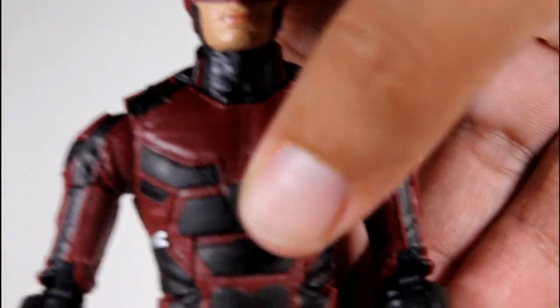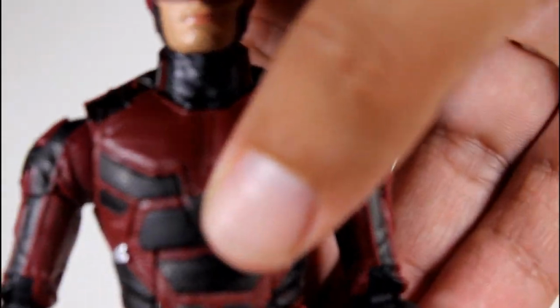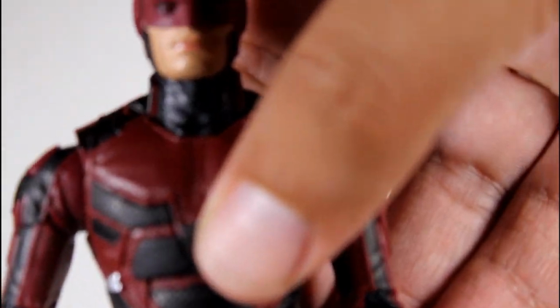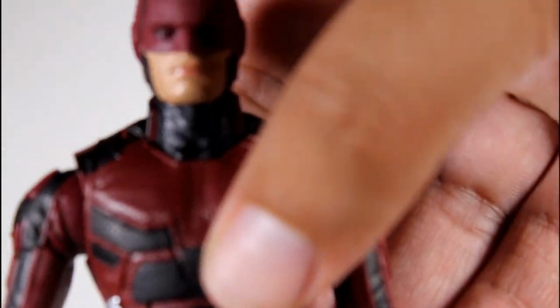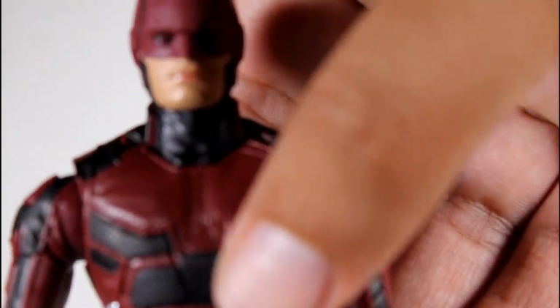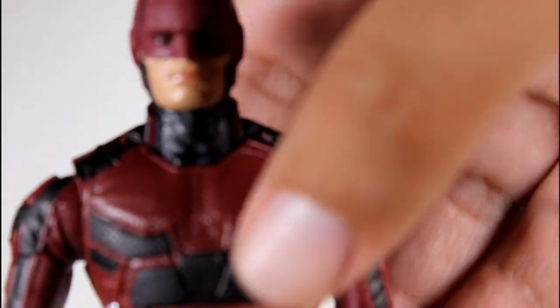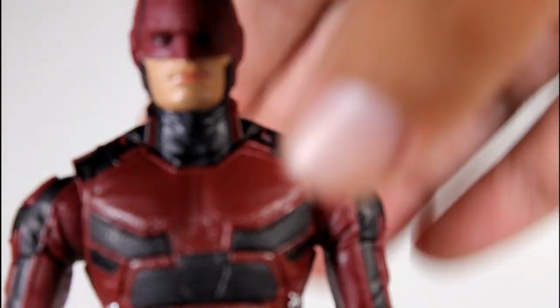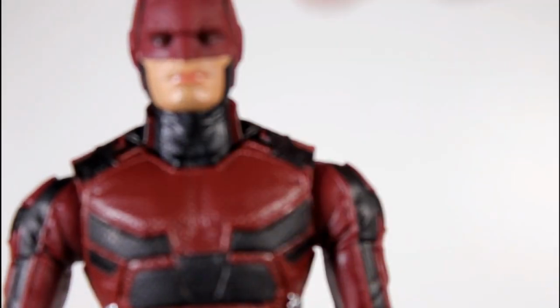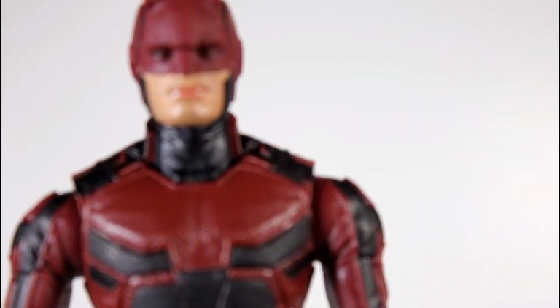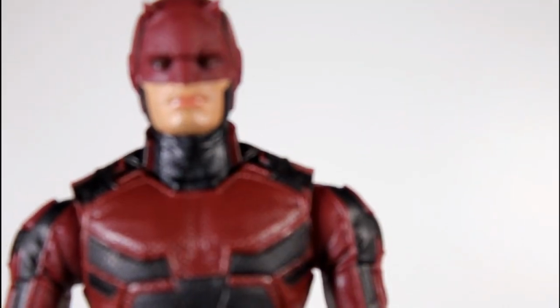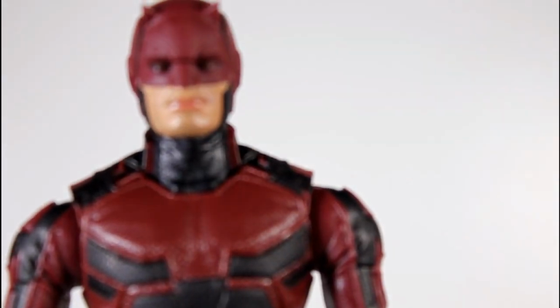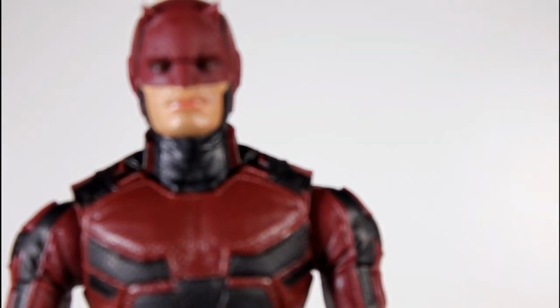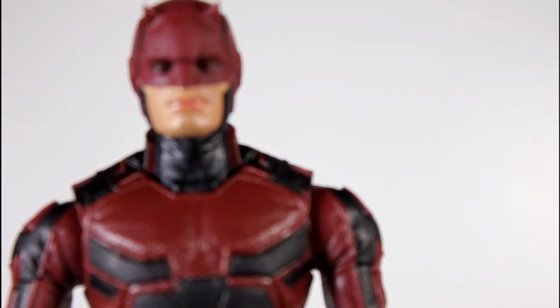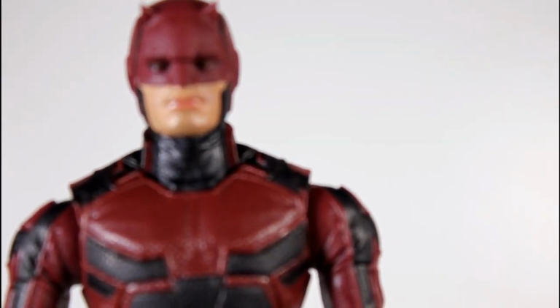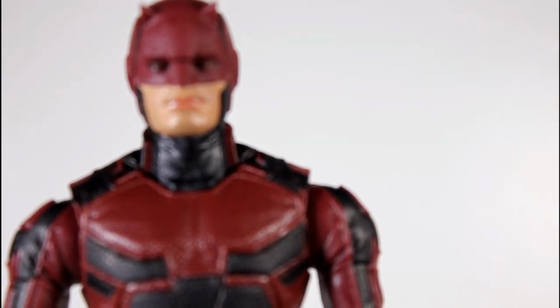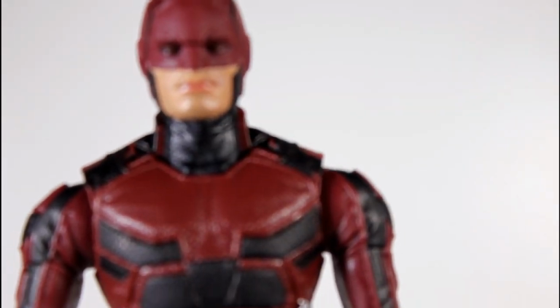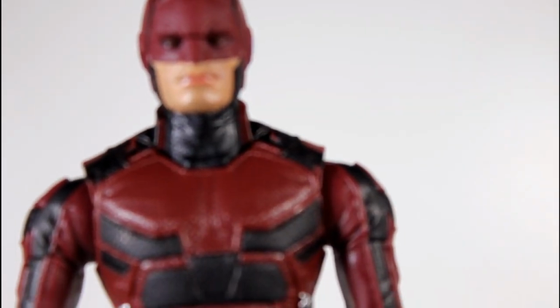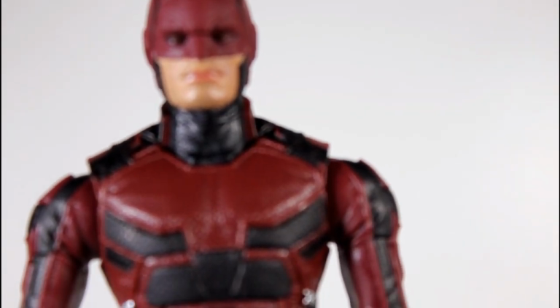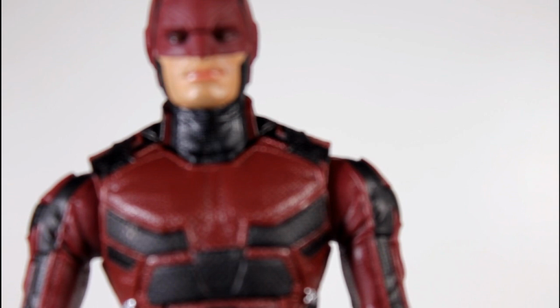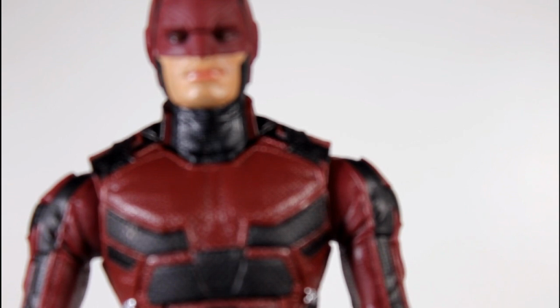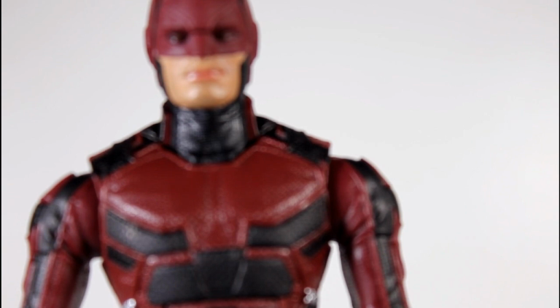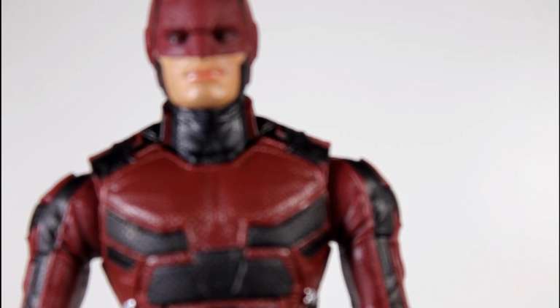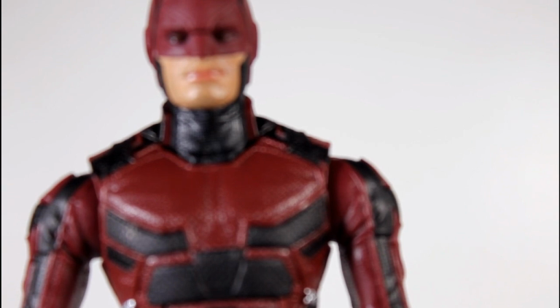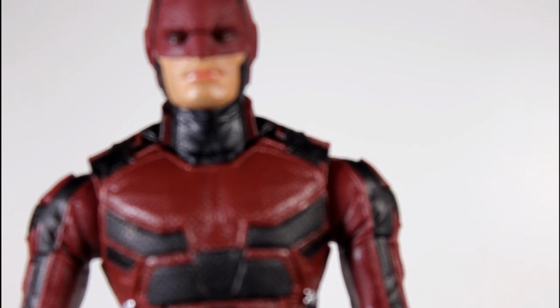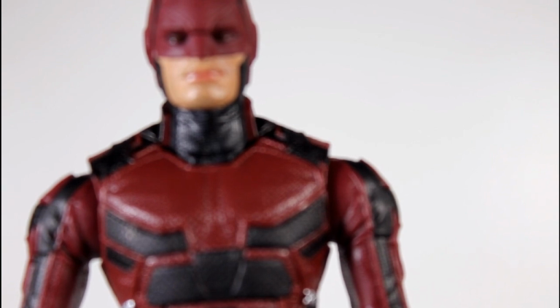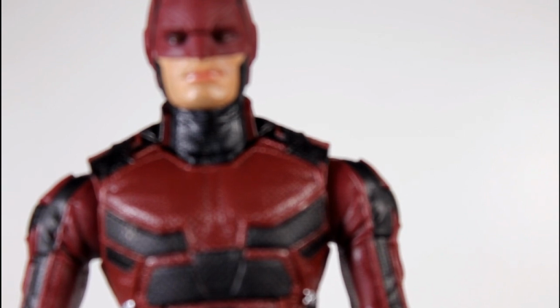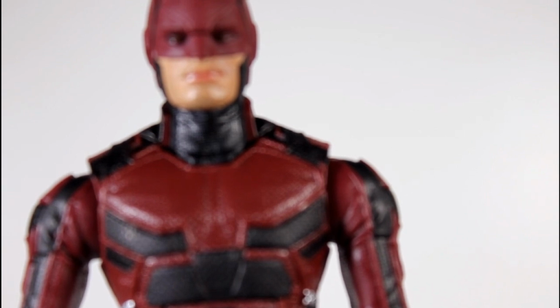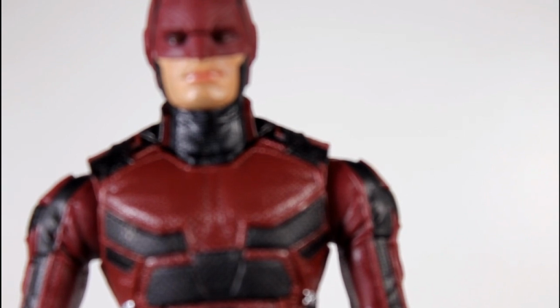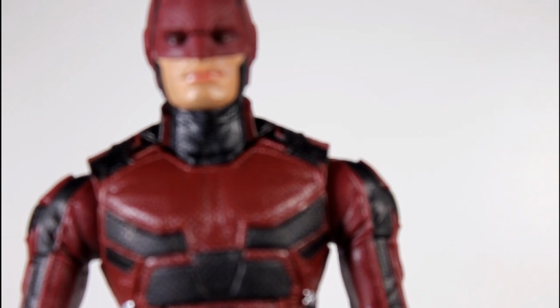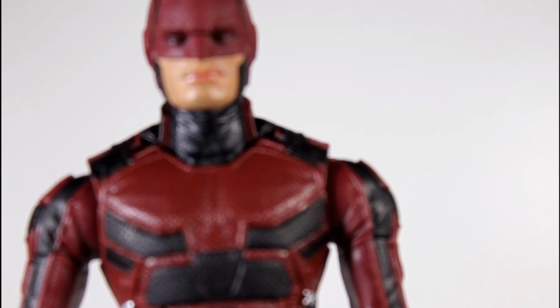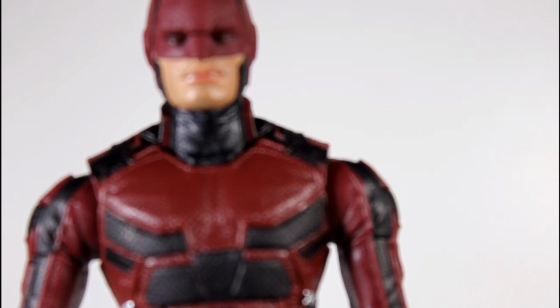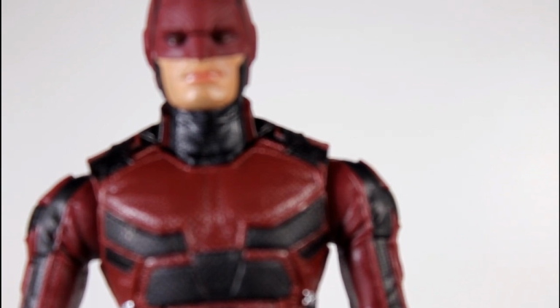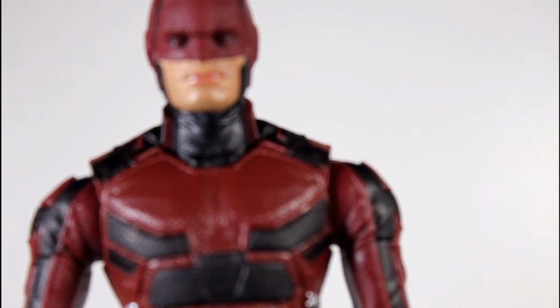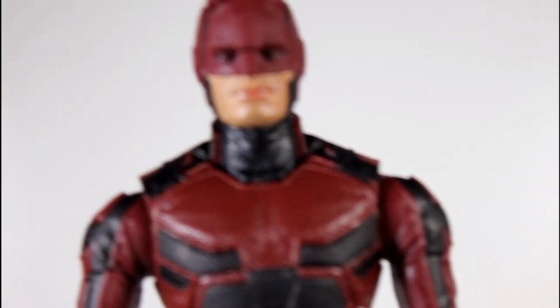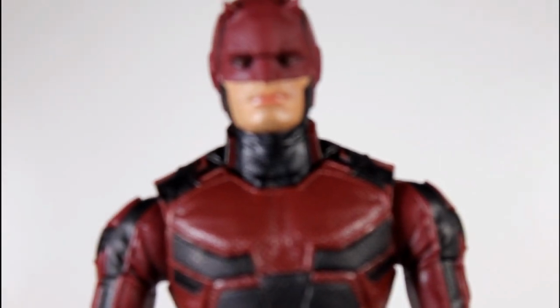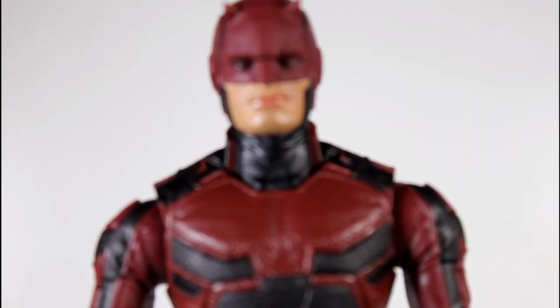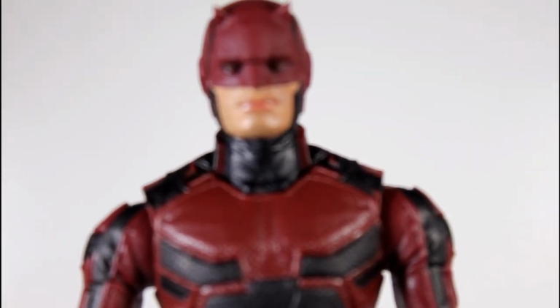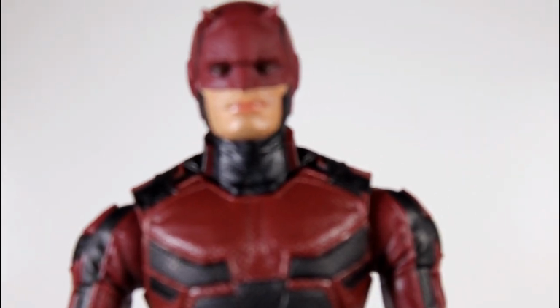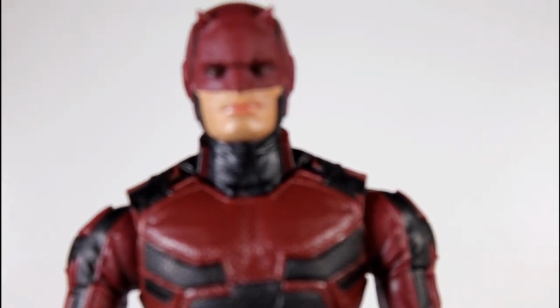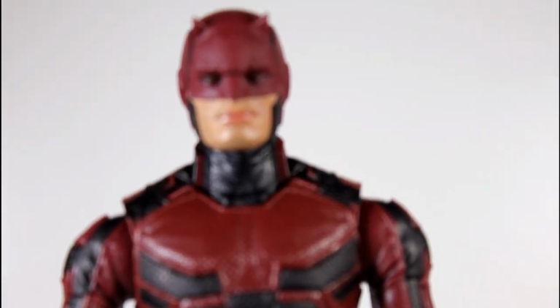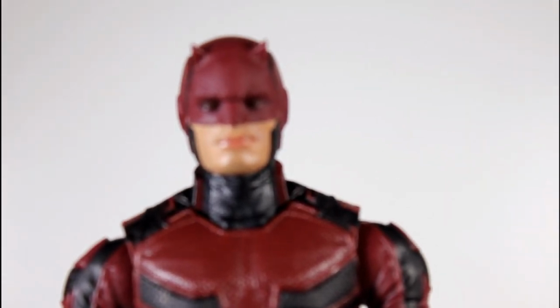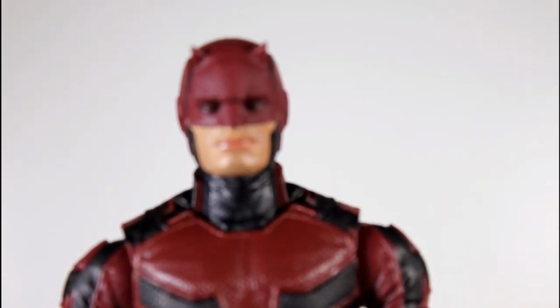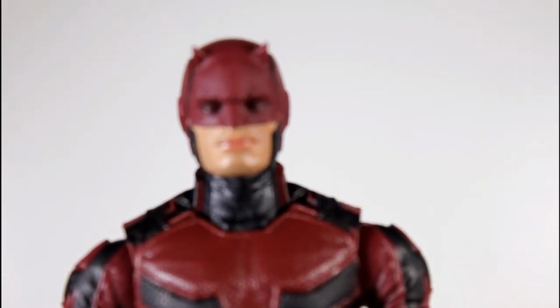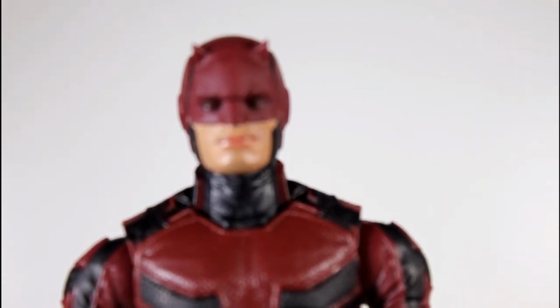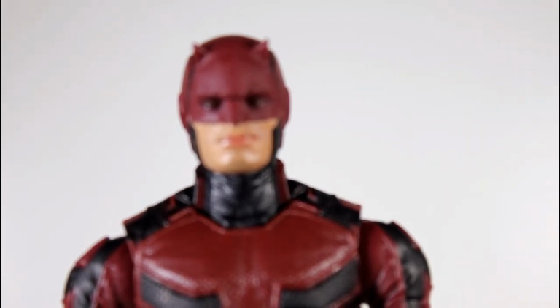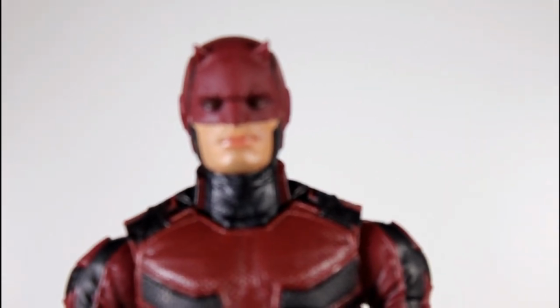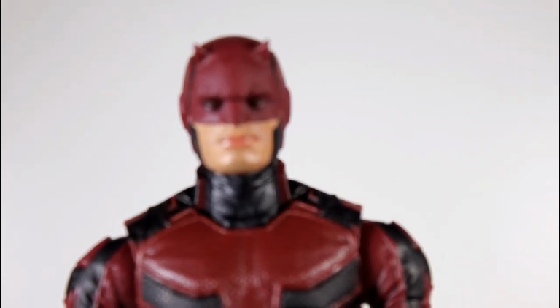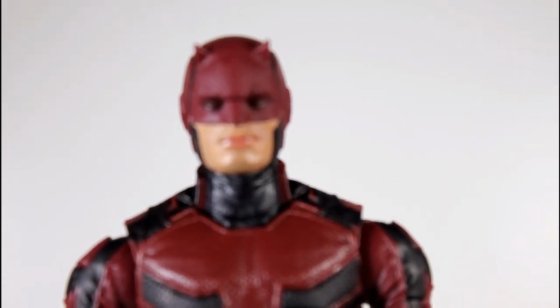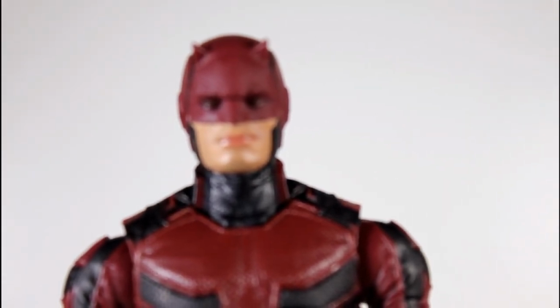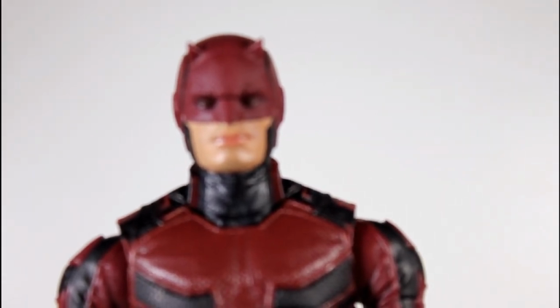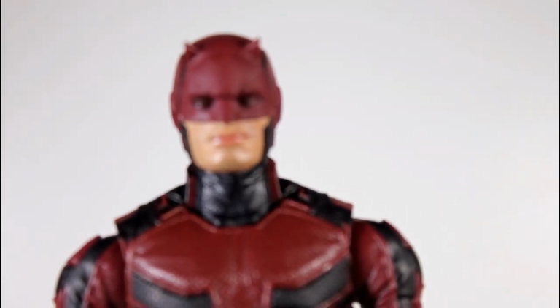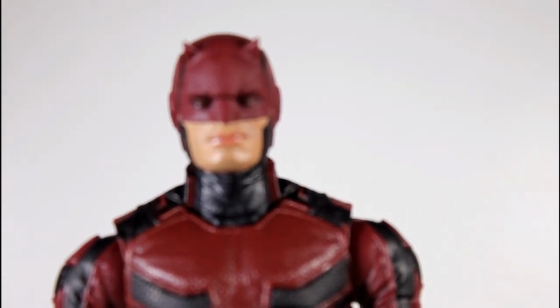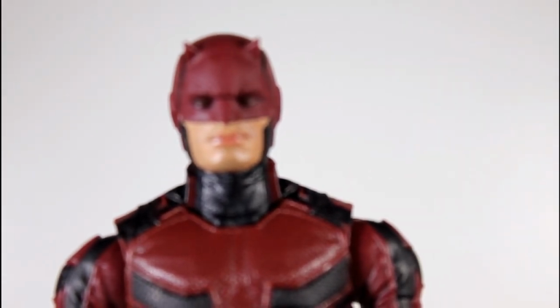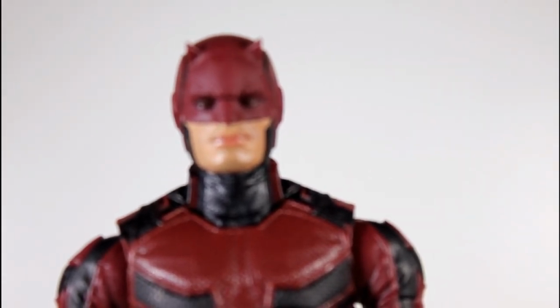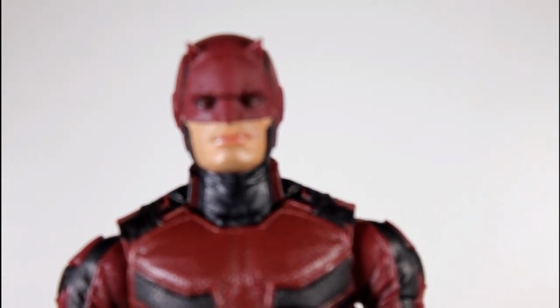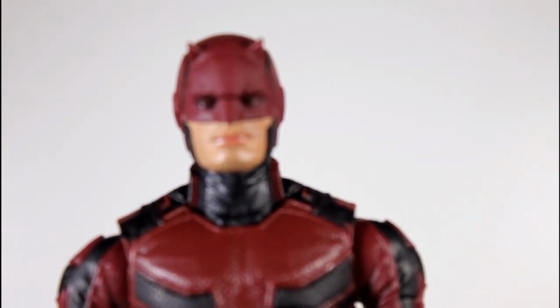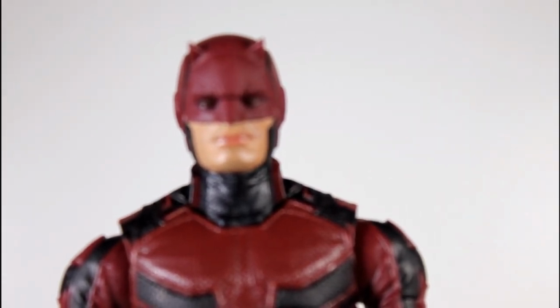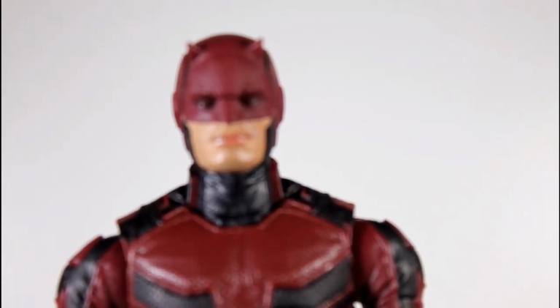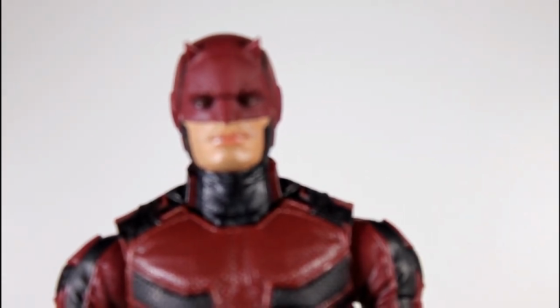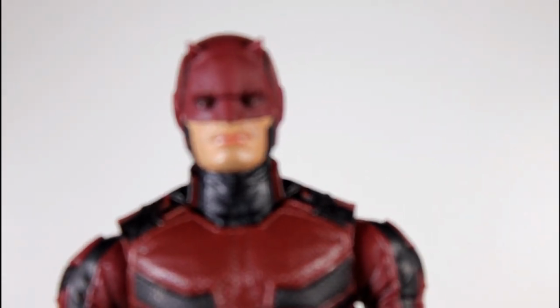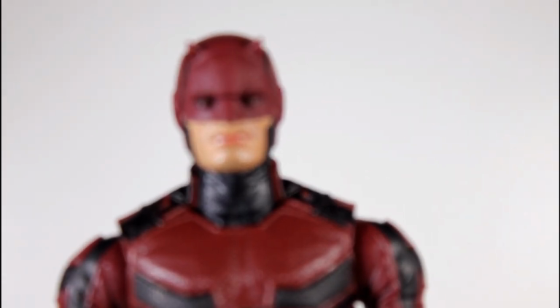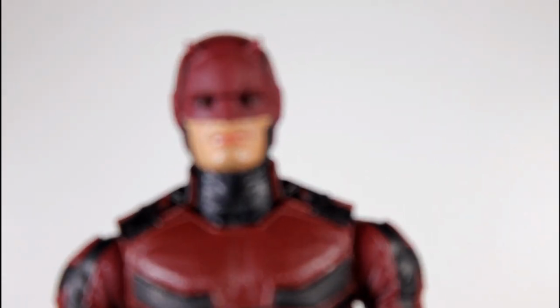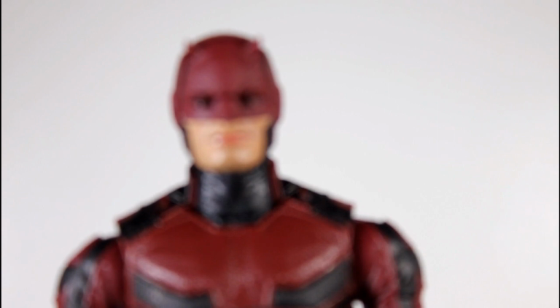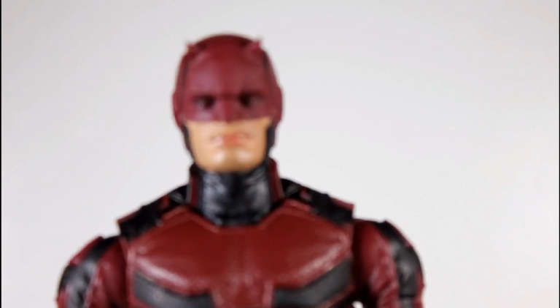Just your mileage may vary about which version of the cowl you like, but the overall details of this figure are great.